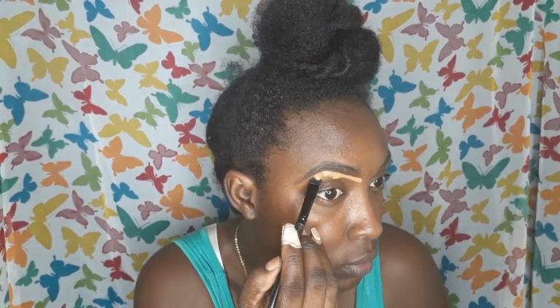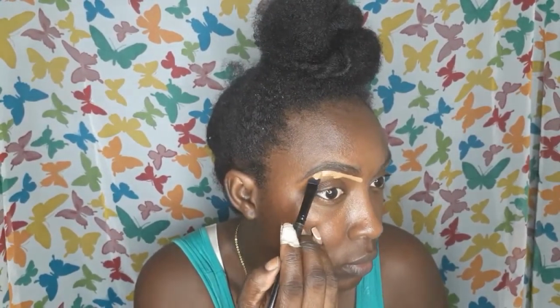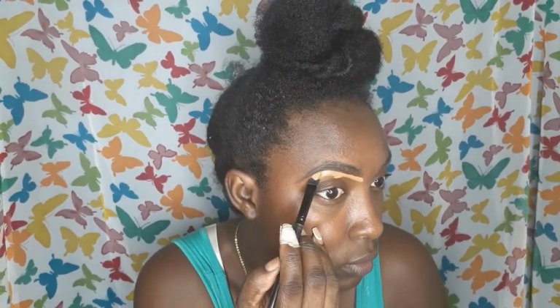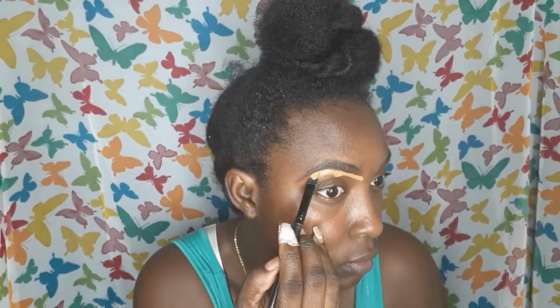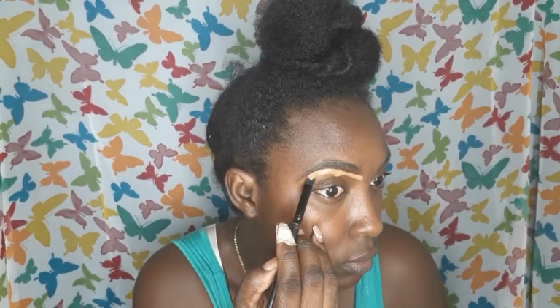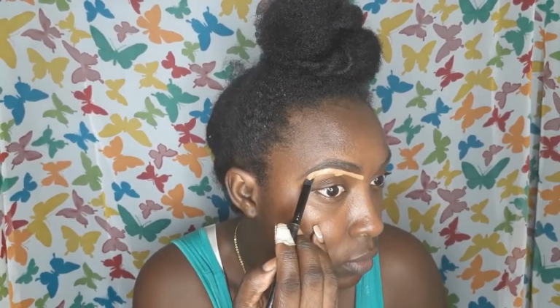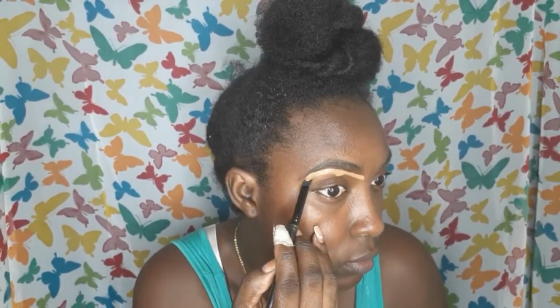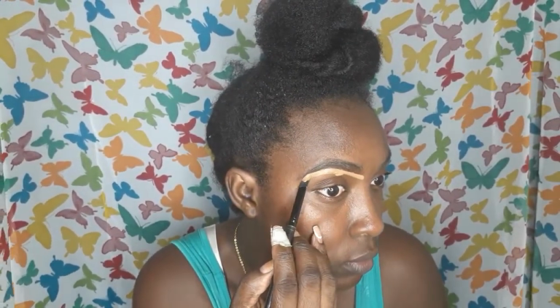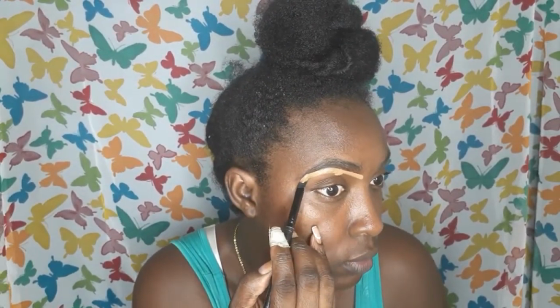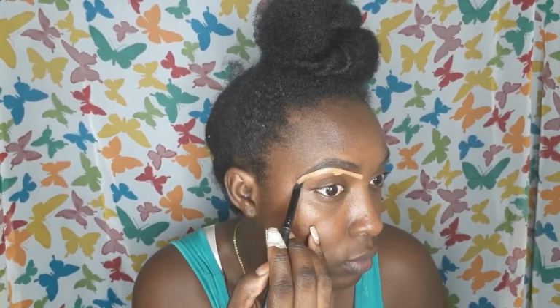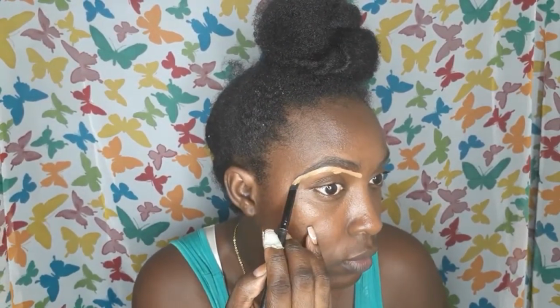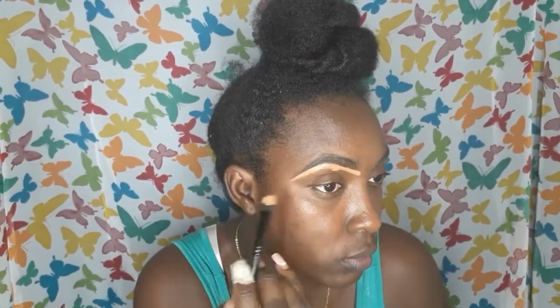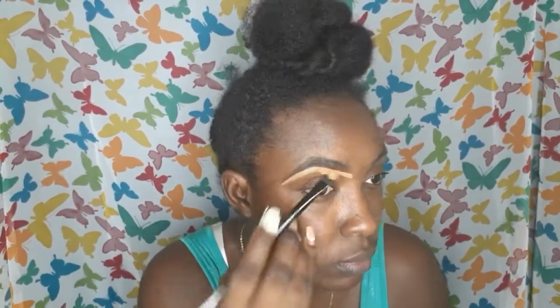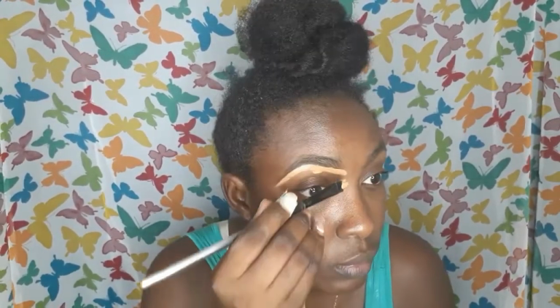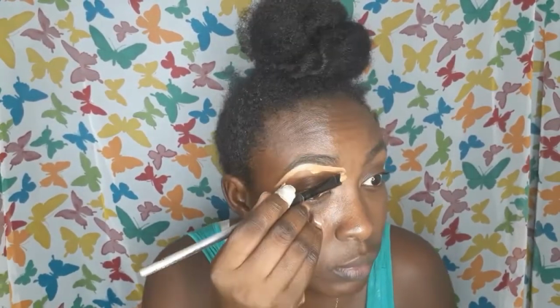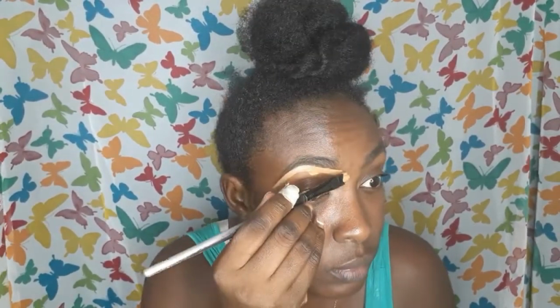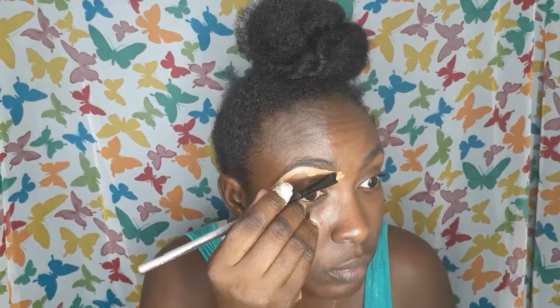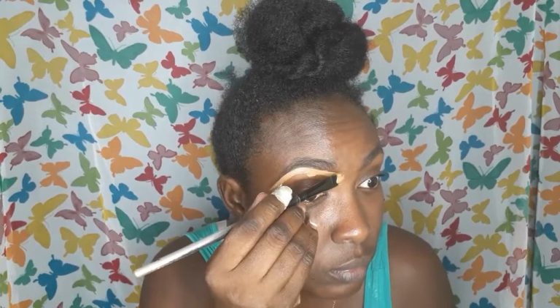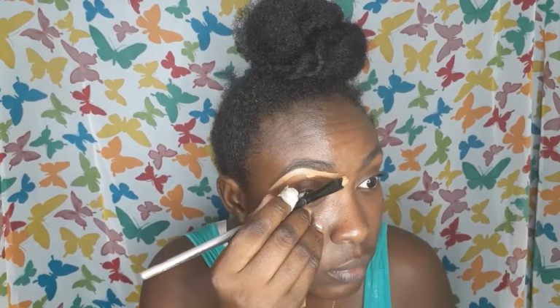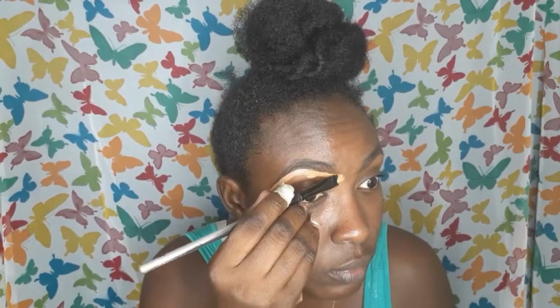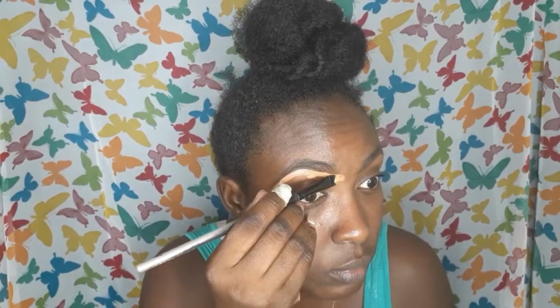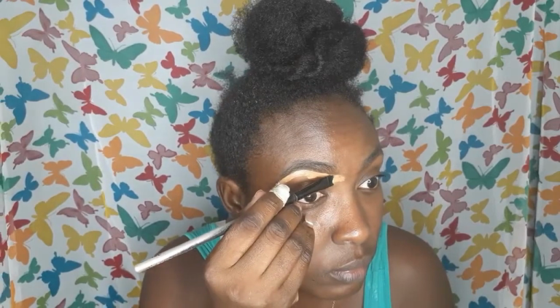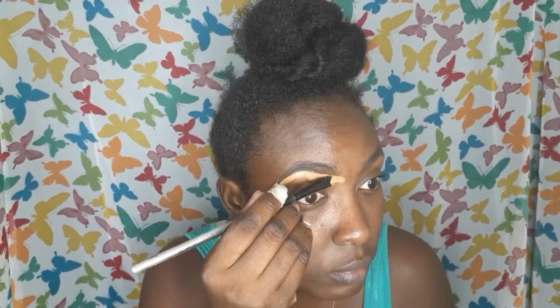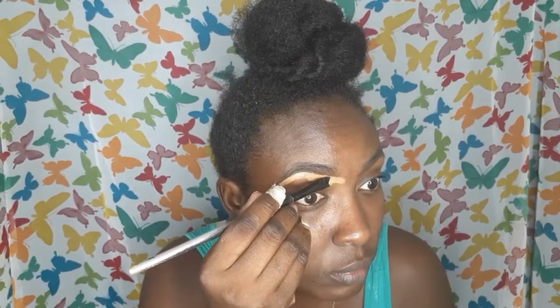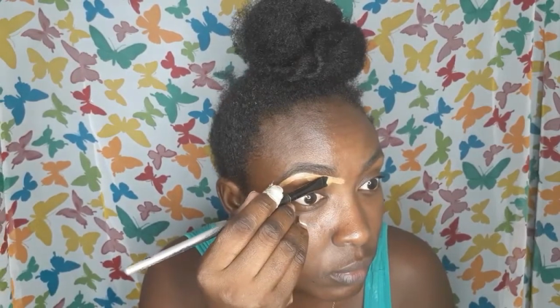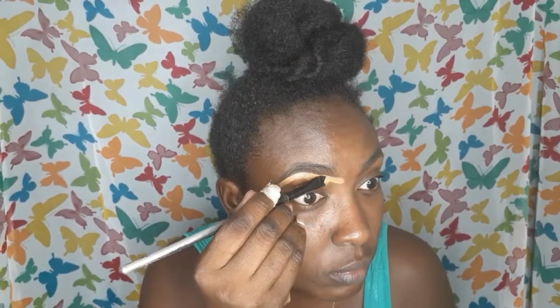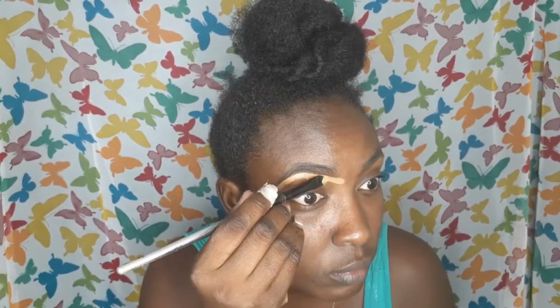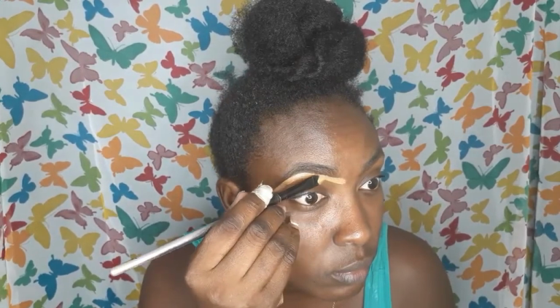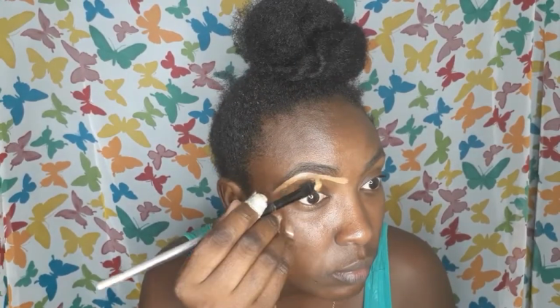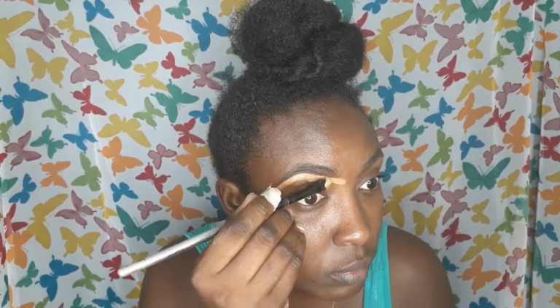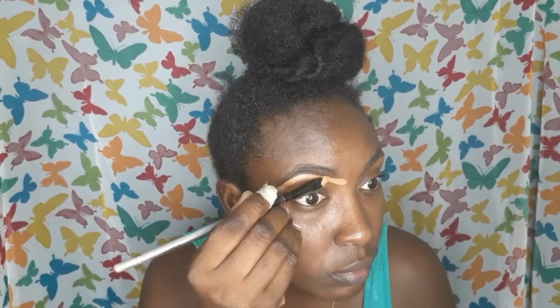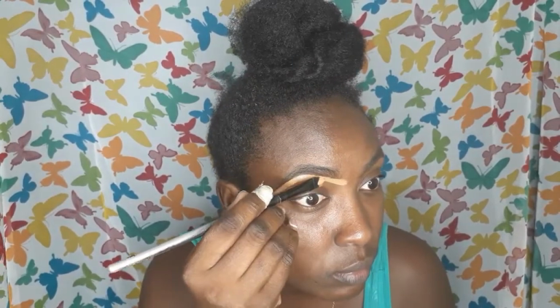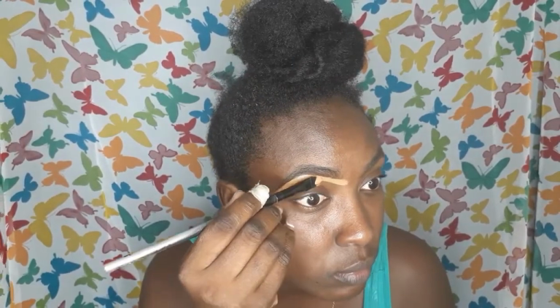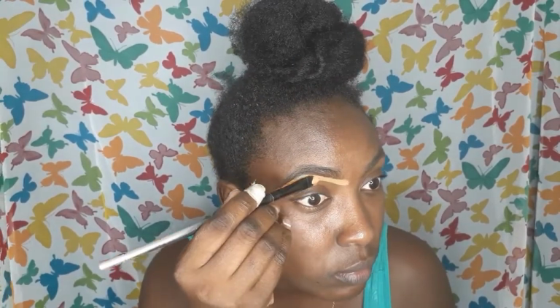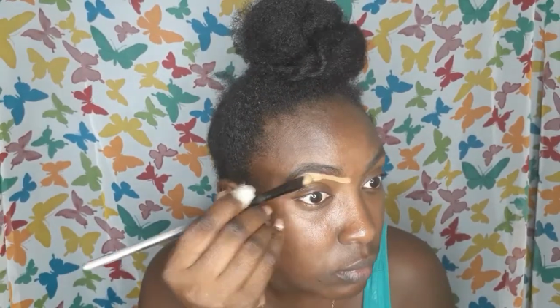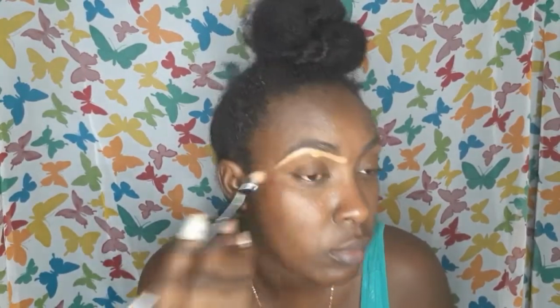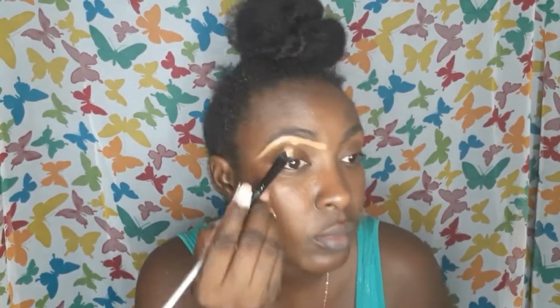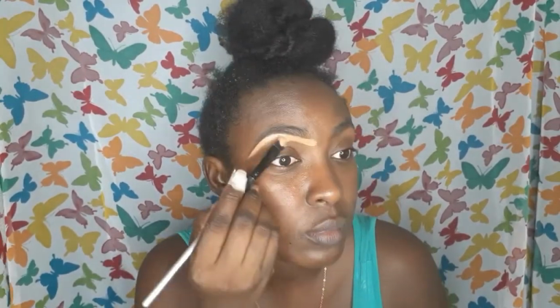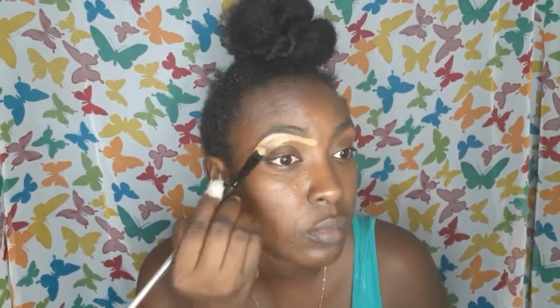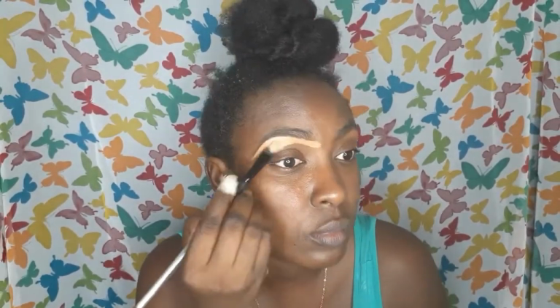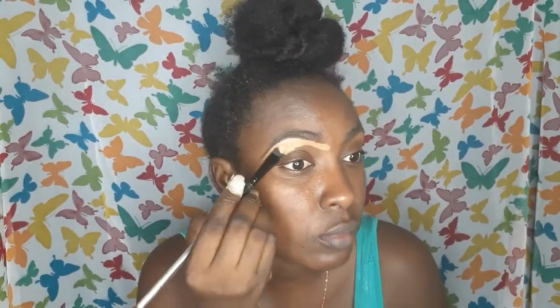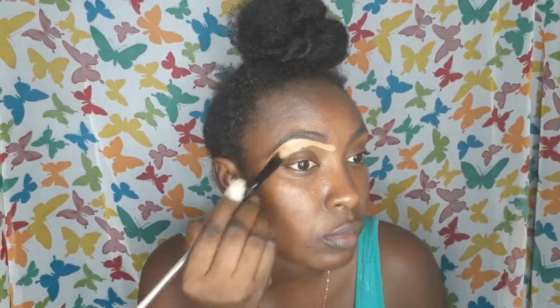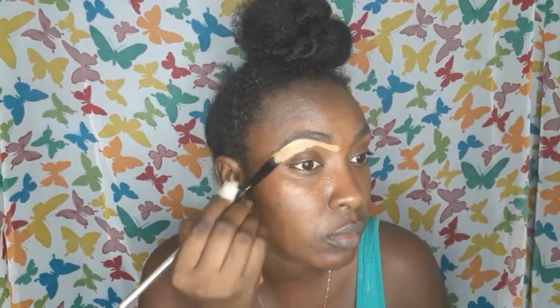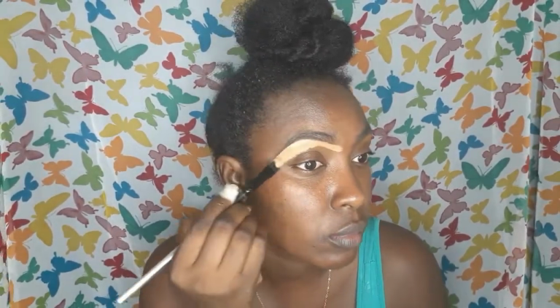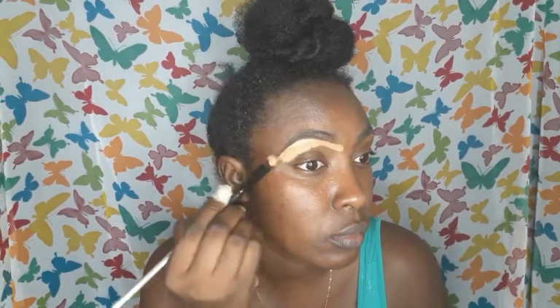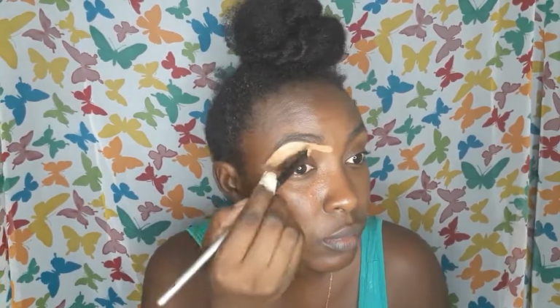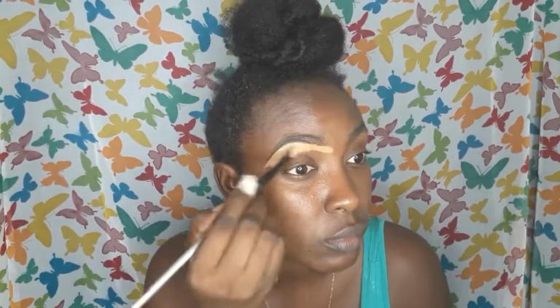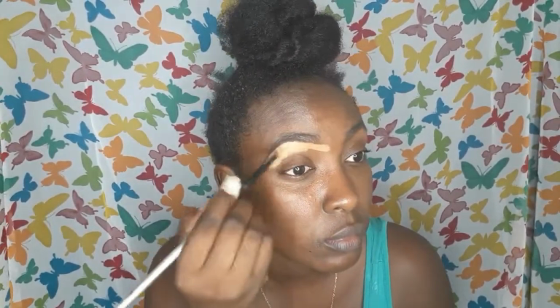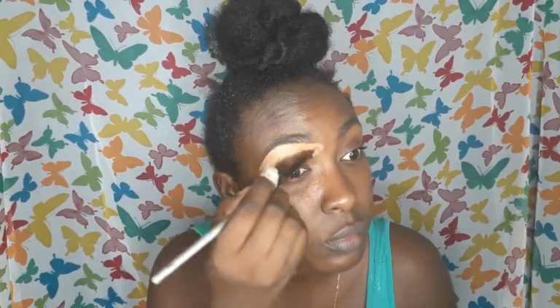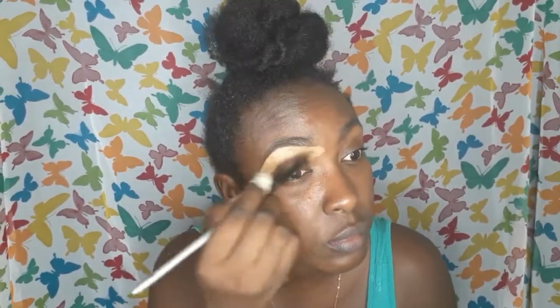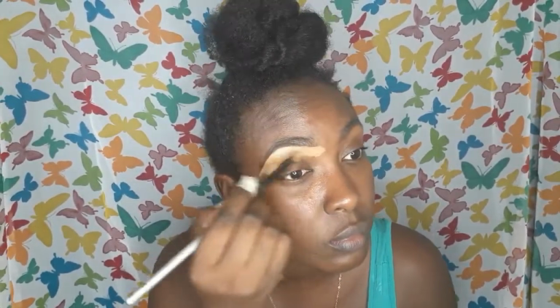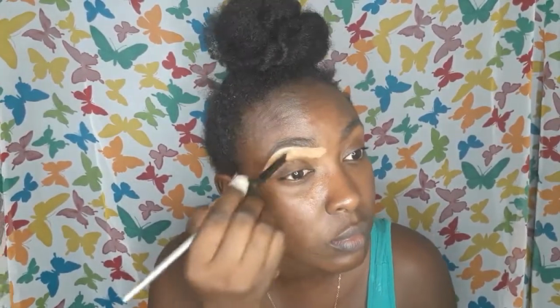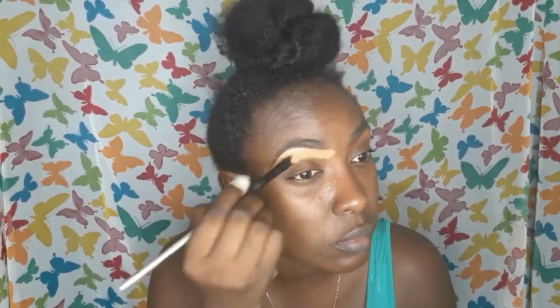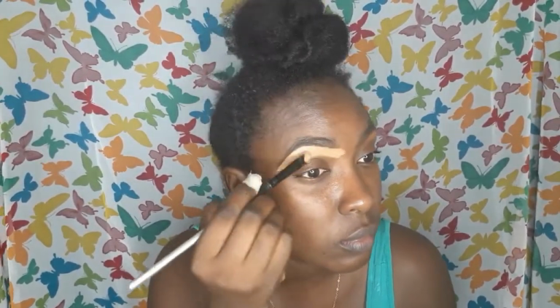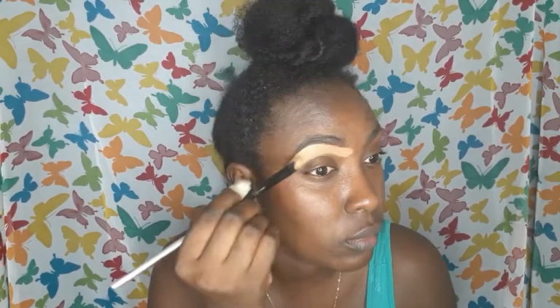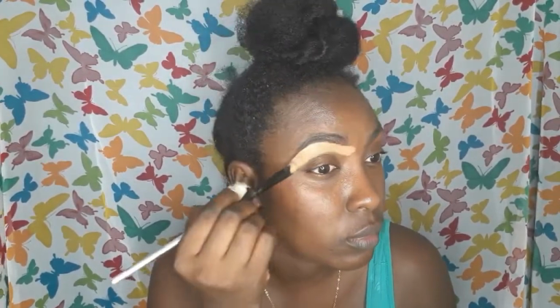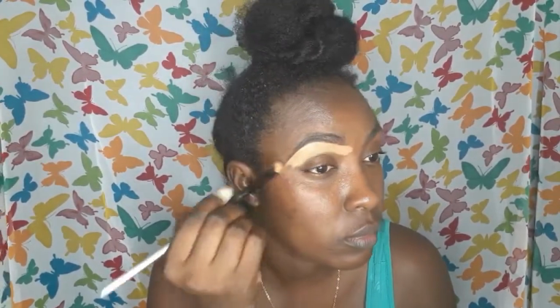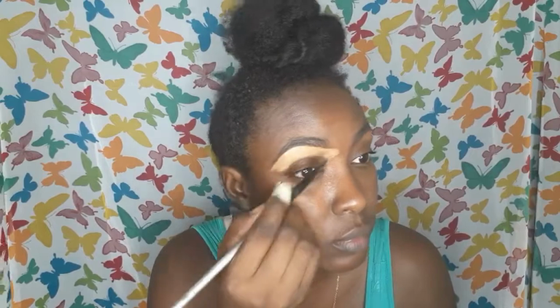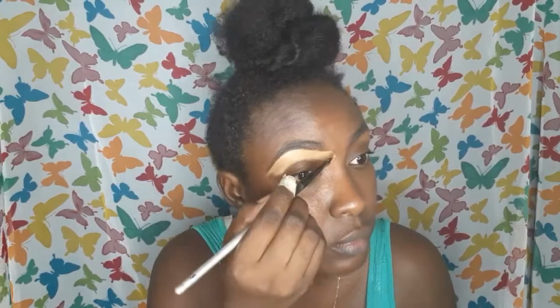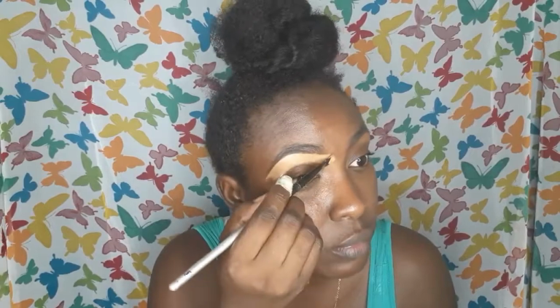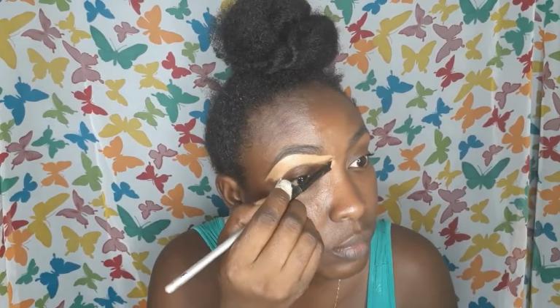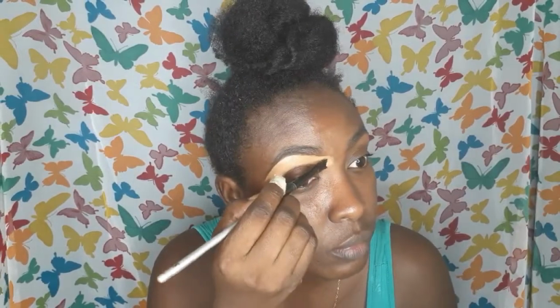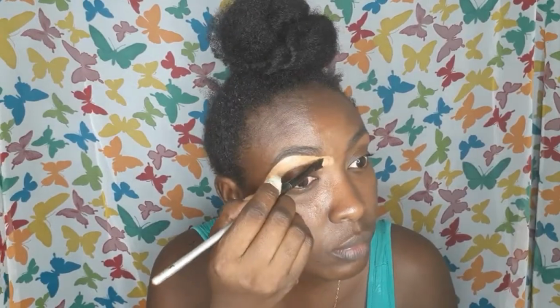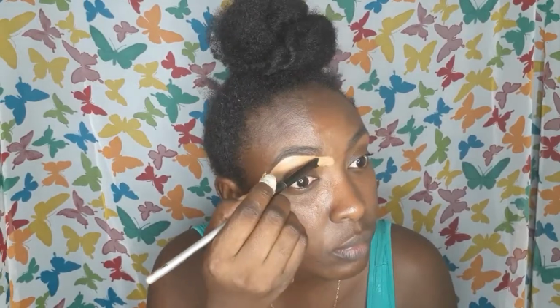Now I'm going to use the Milani Retouch Concealer. It's a great concealer — I love the coverage — and I'm also going to use it to conceal the entire eyelid.